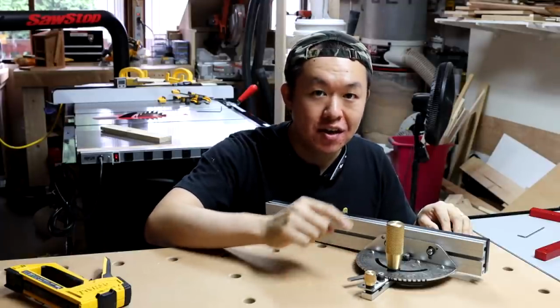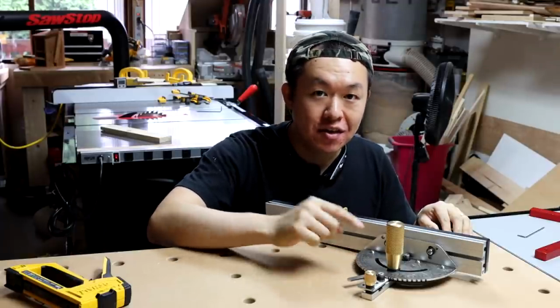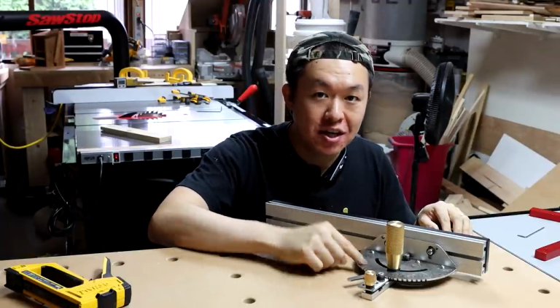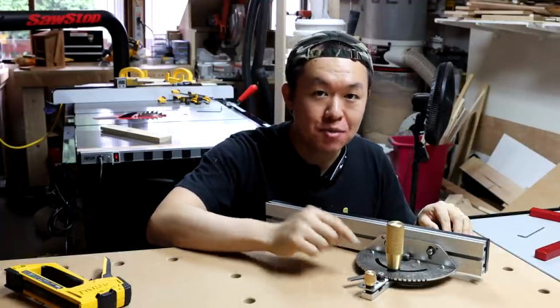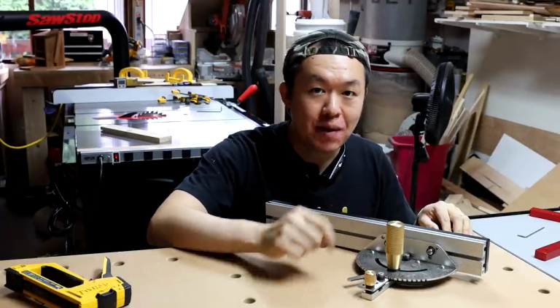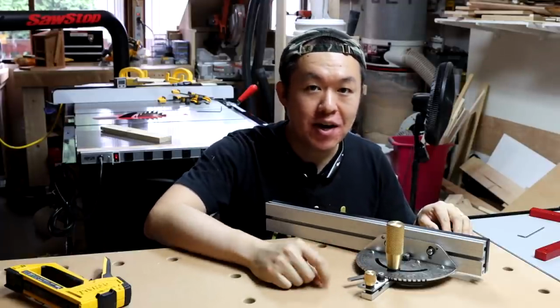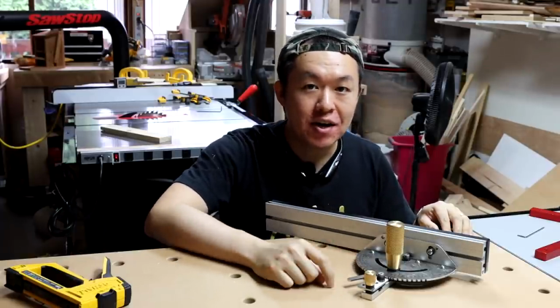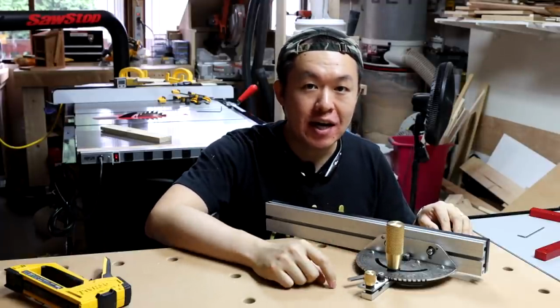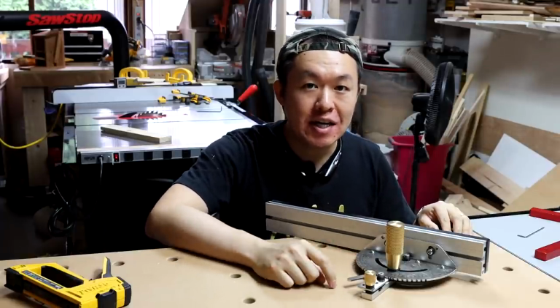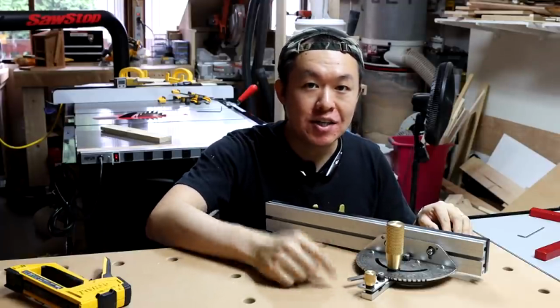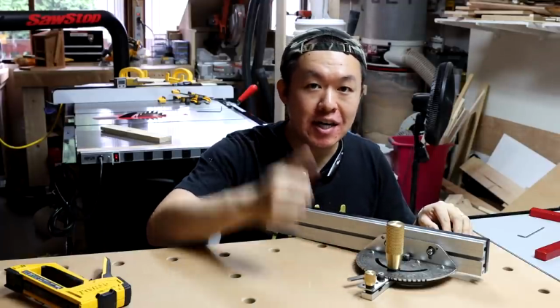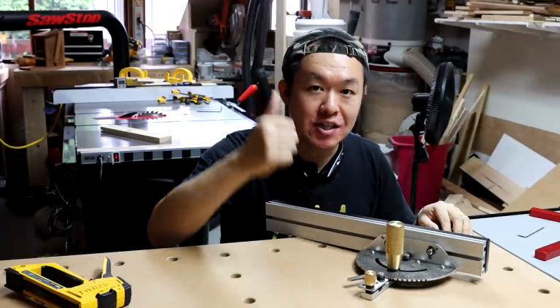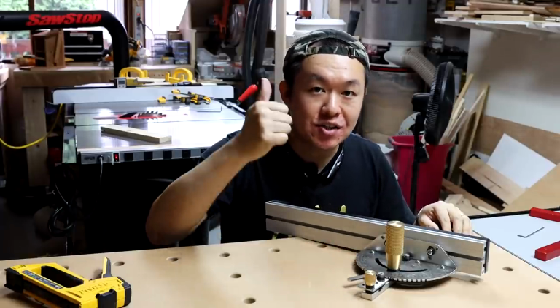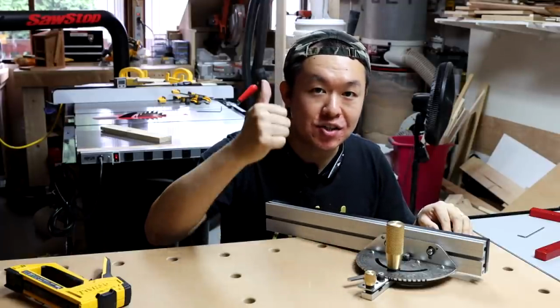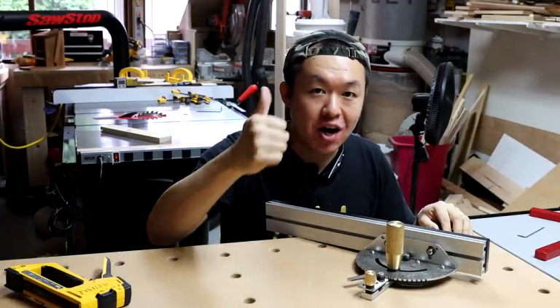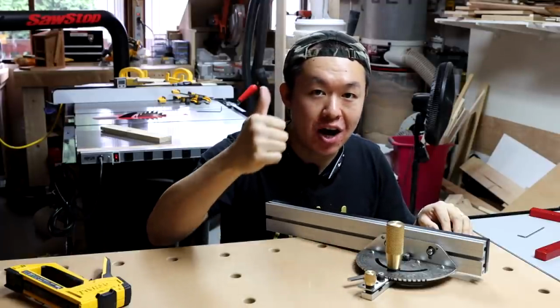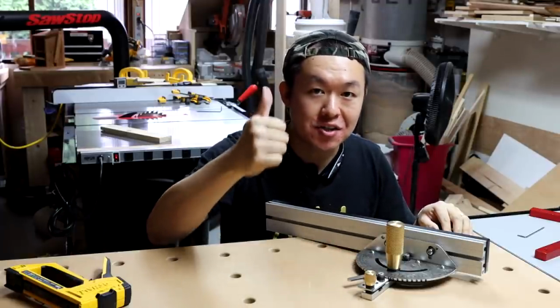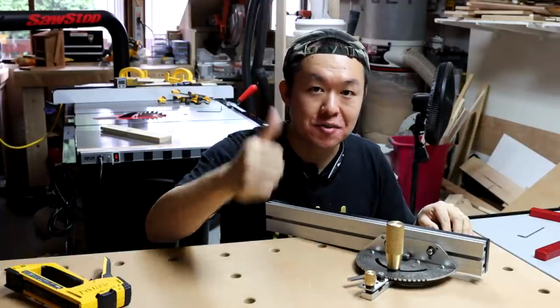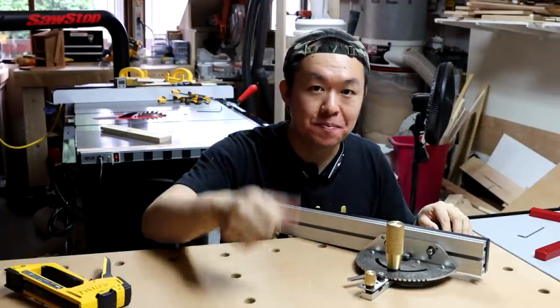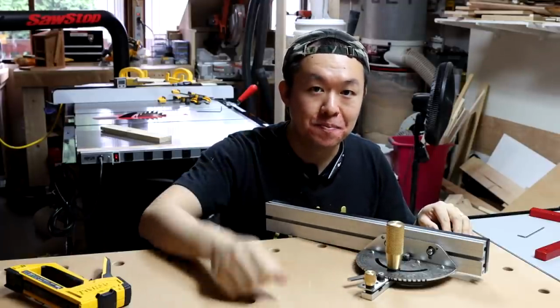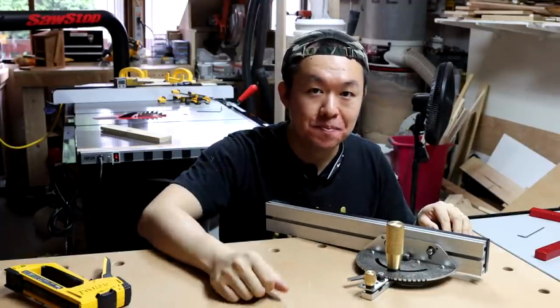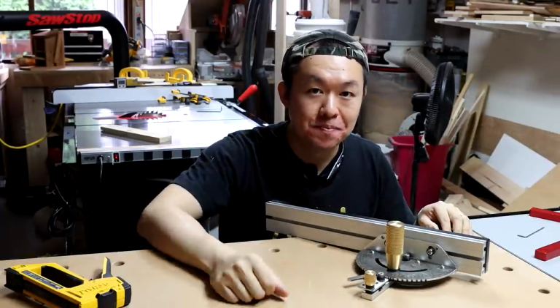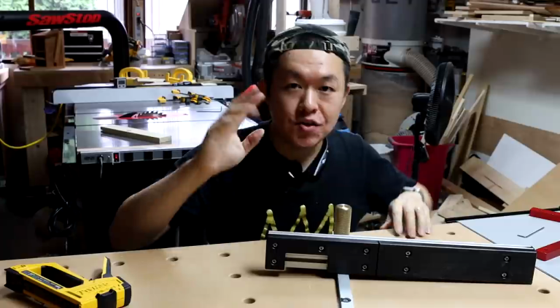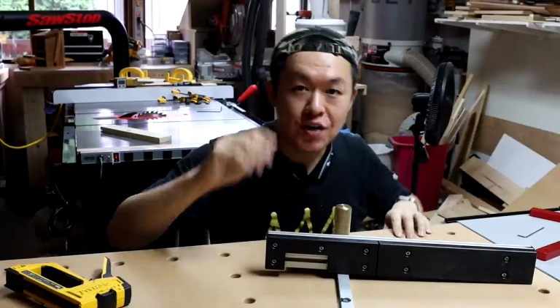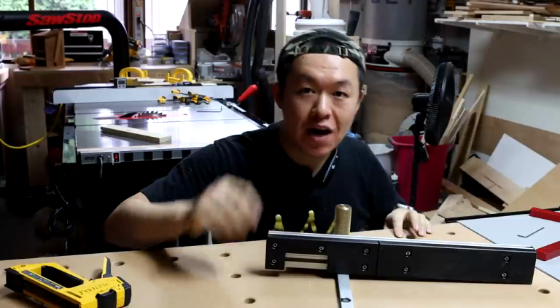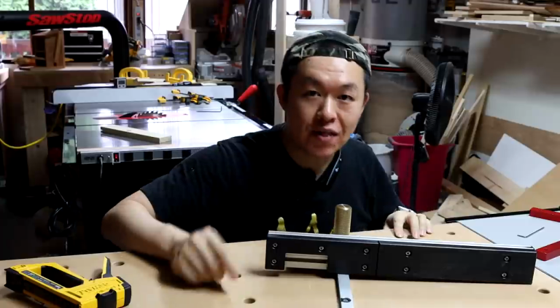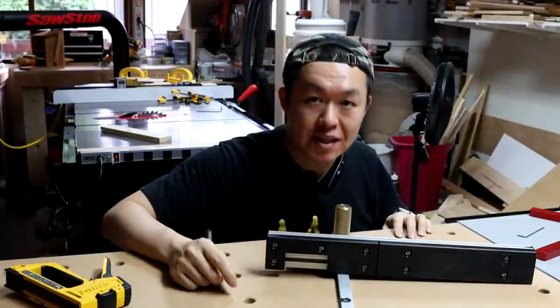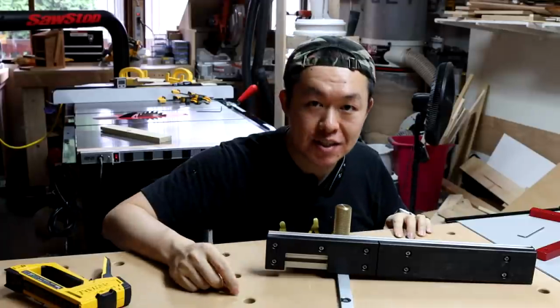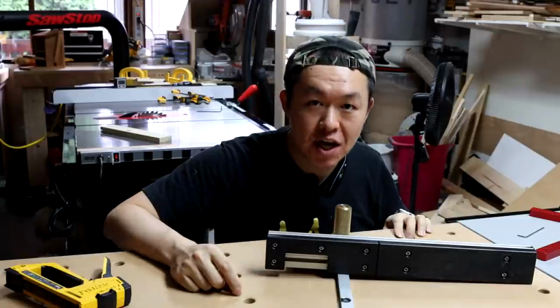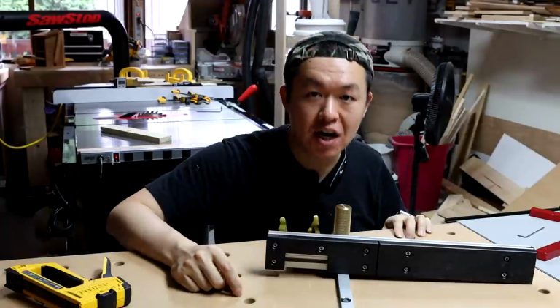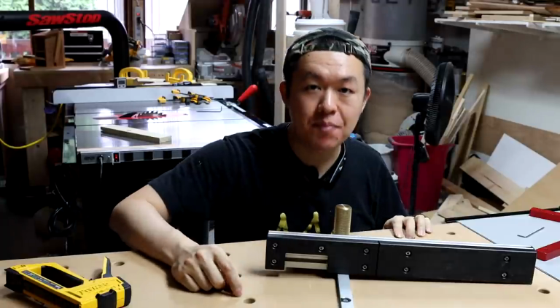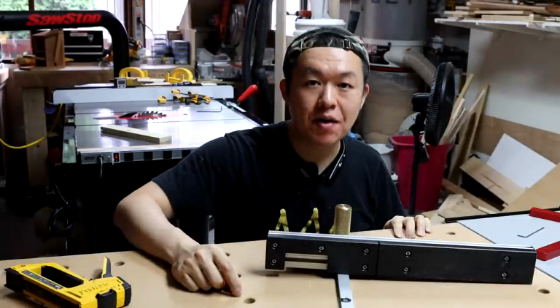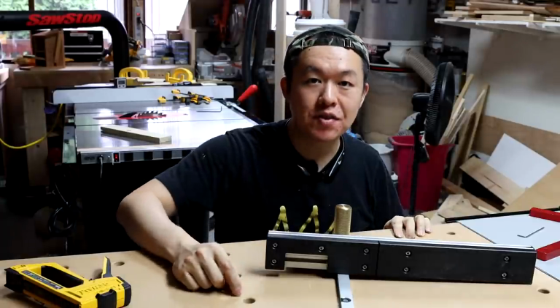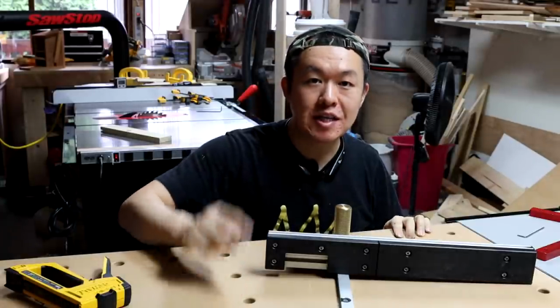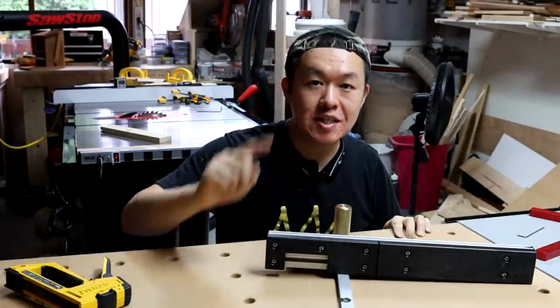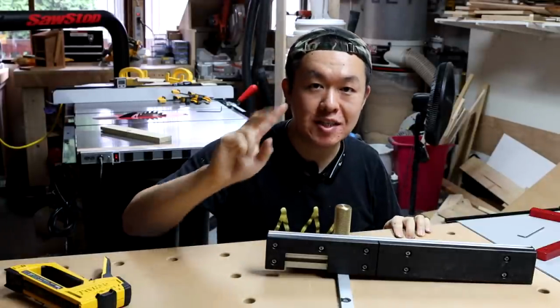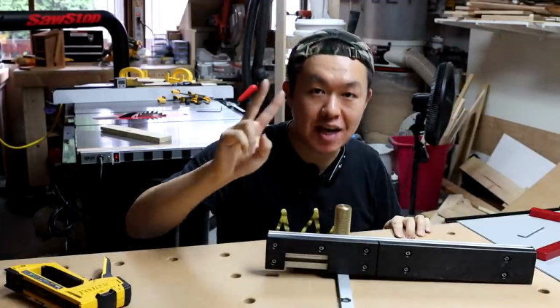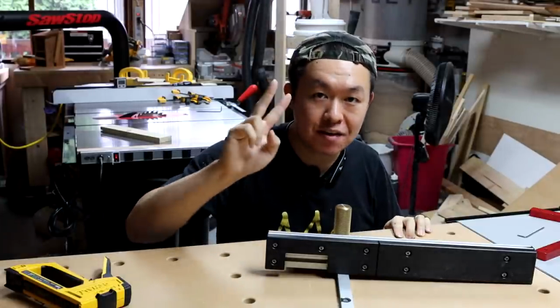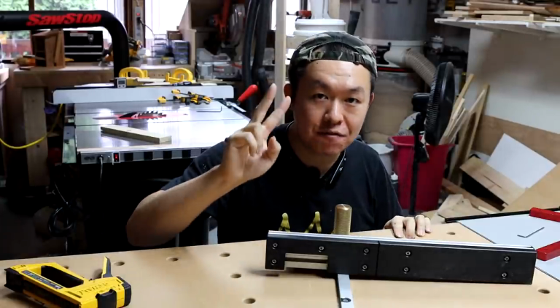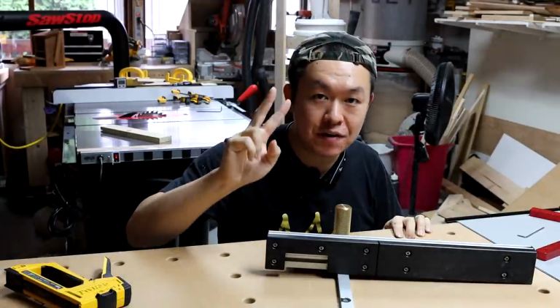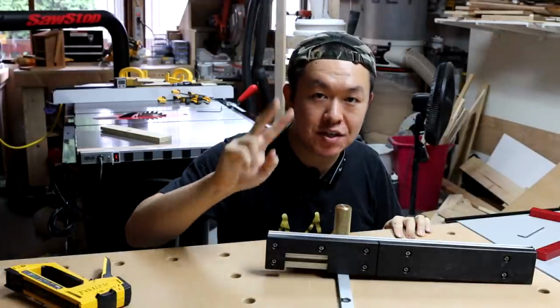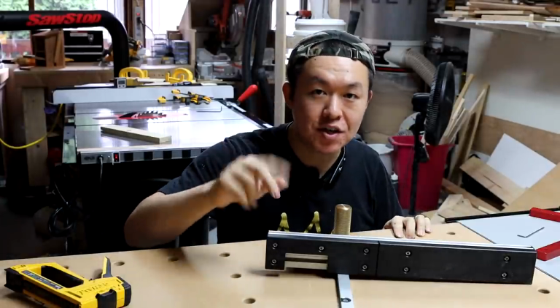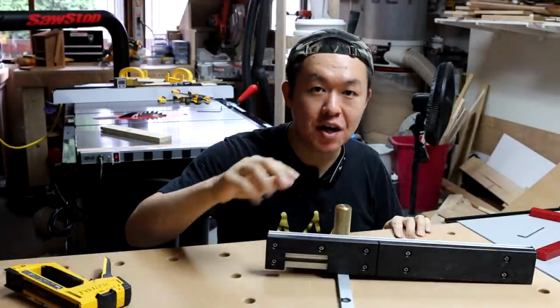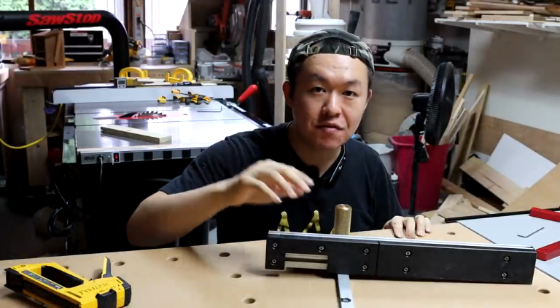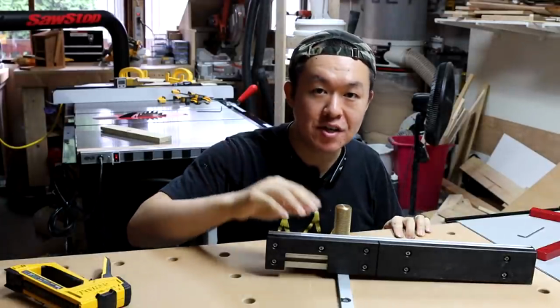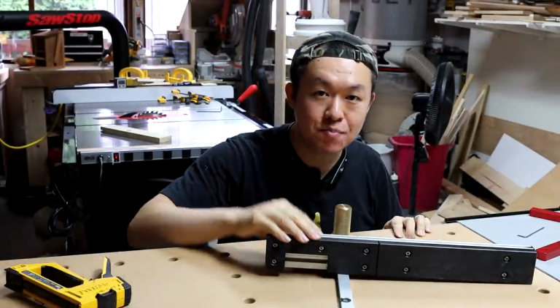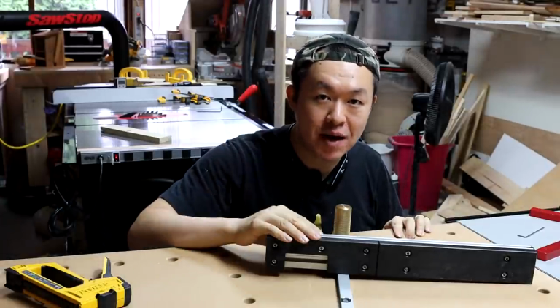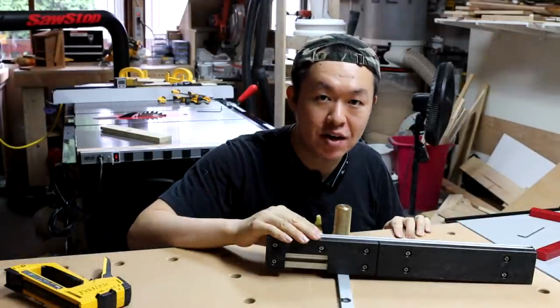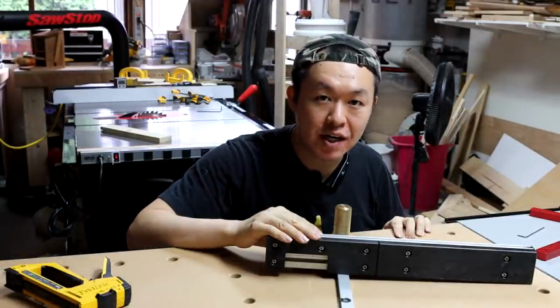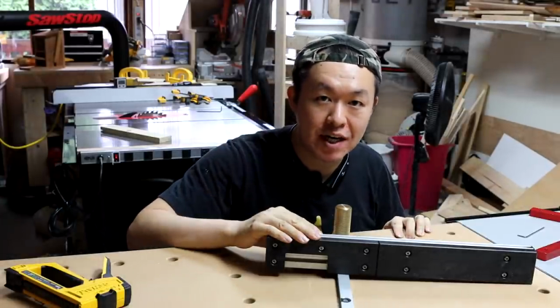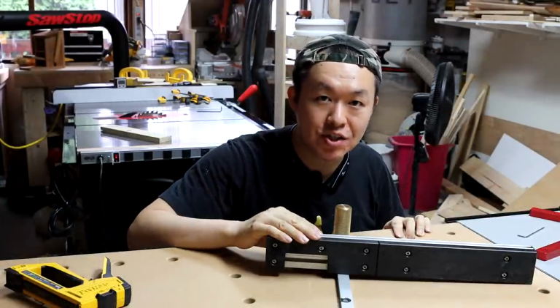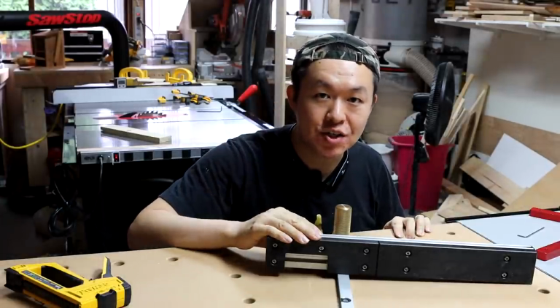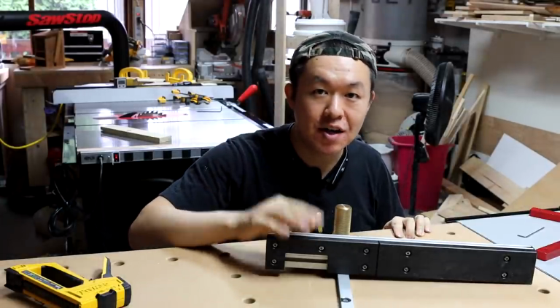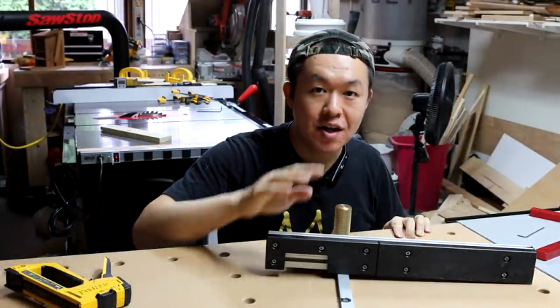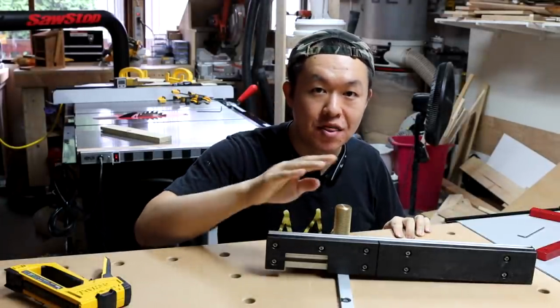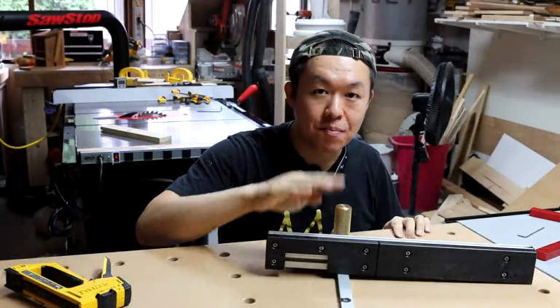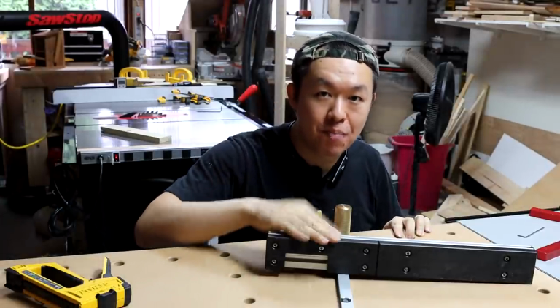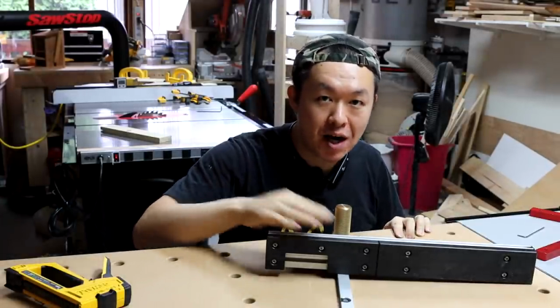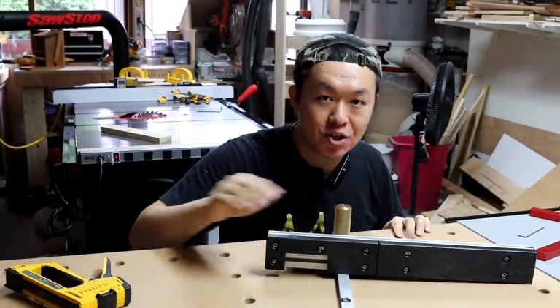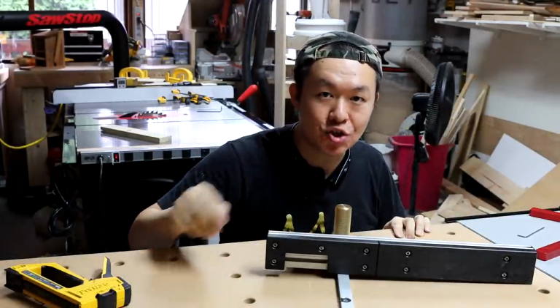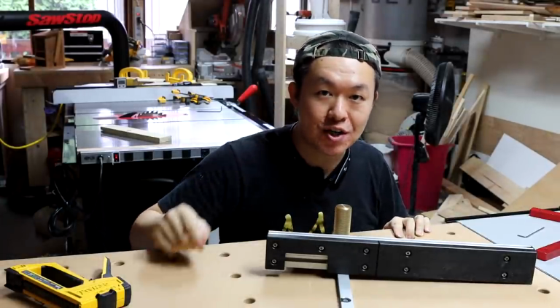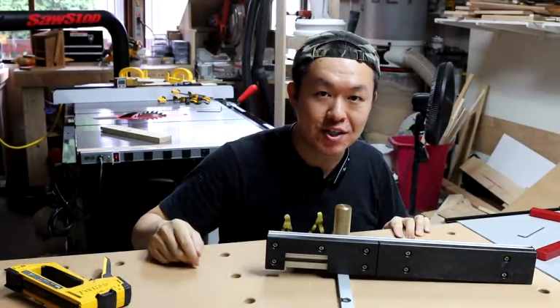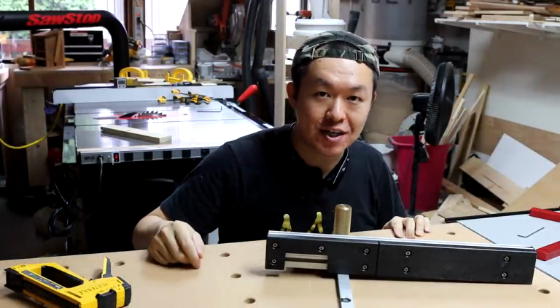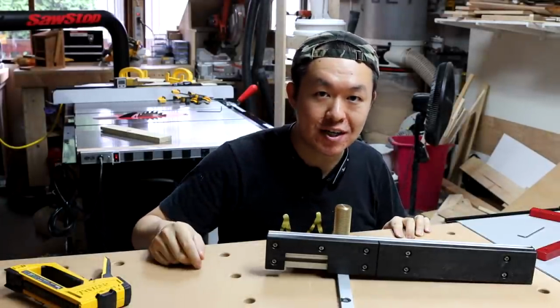This miter gauge is awesome. So now let's talk about the second feature of this miter gauge, the box joint jig.